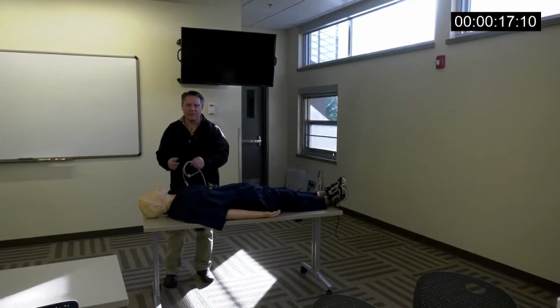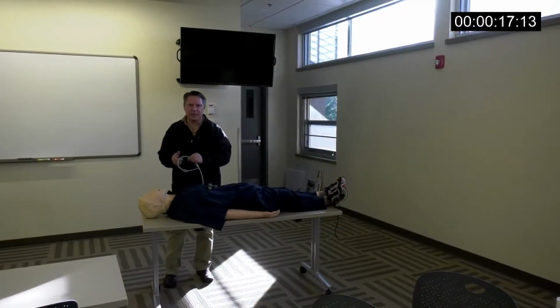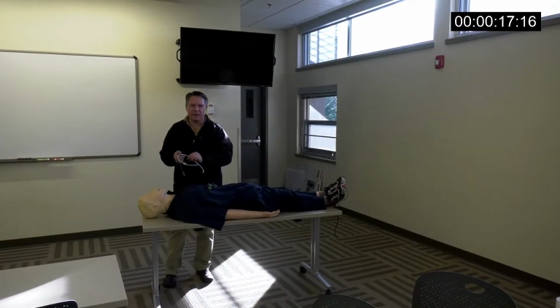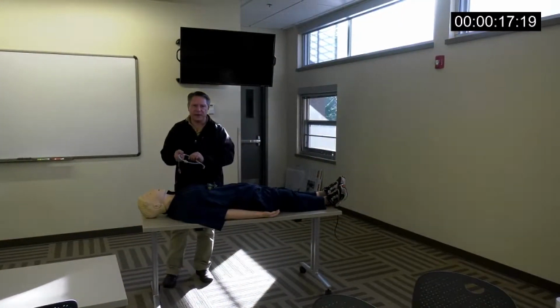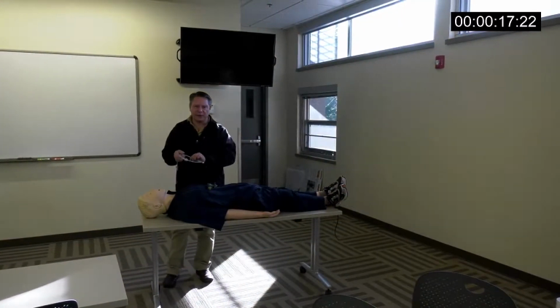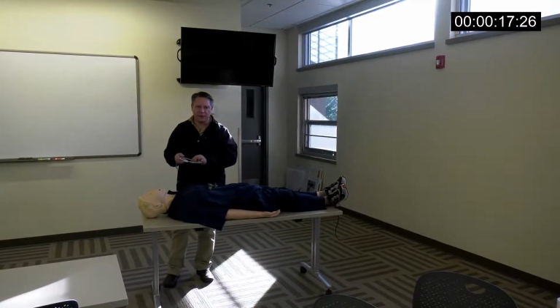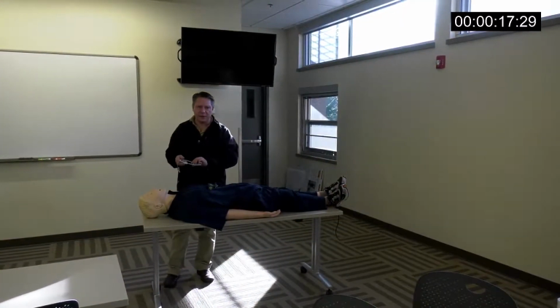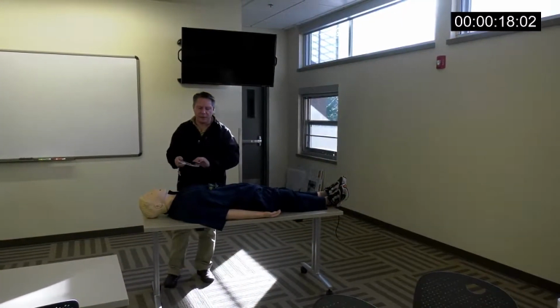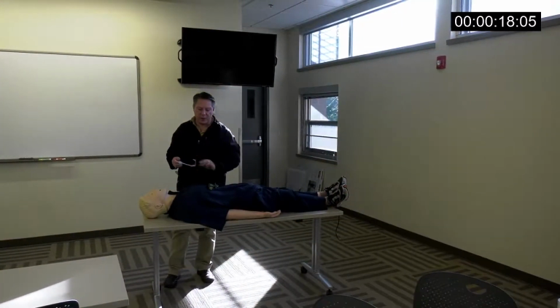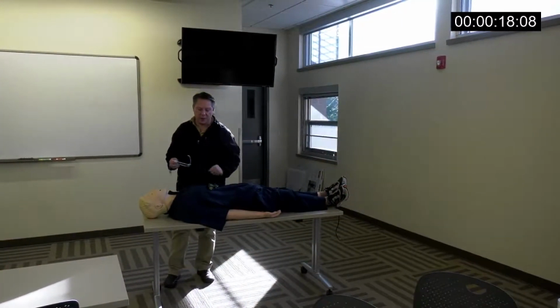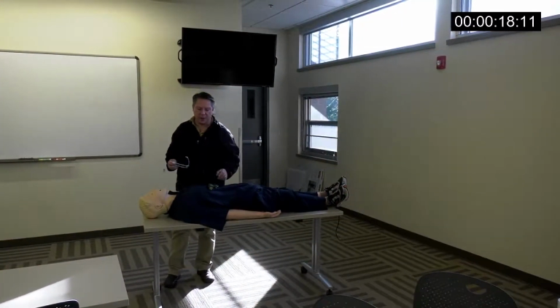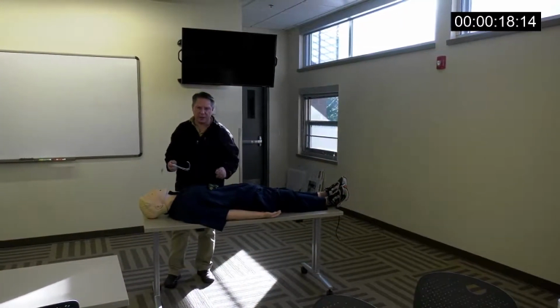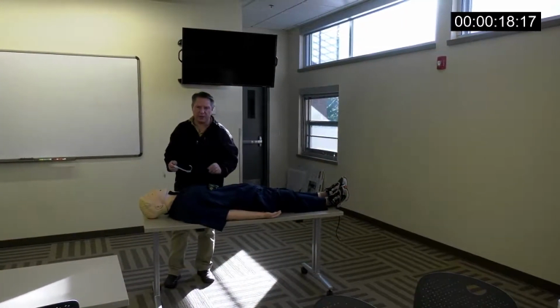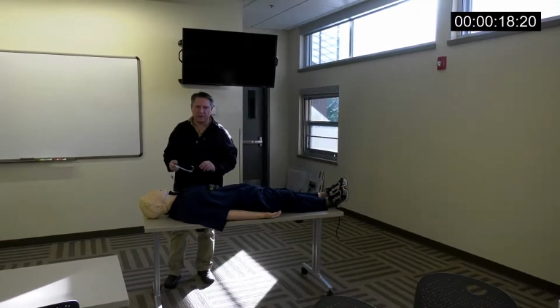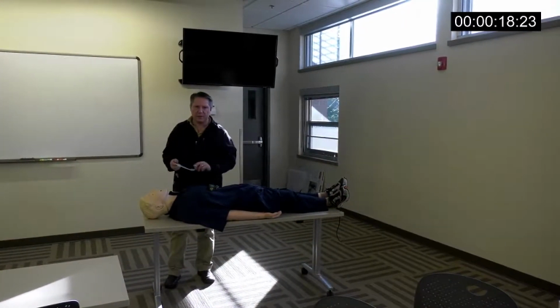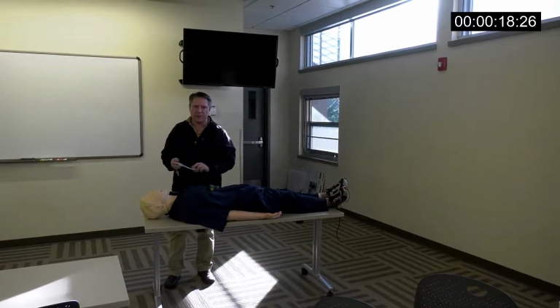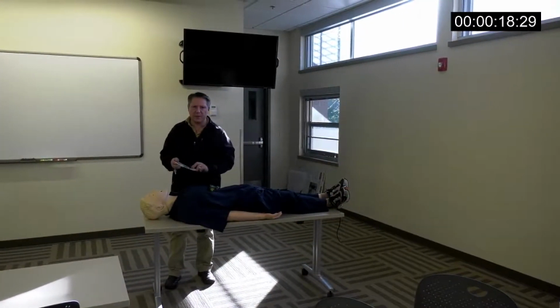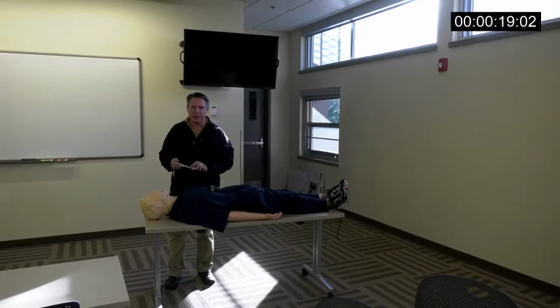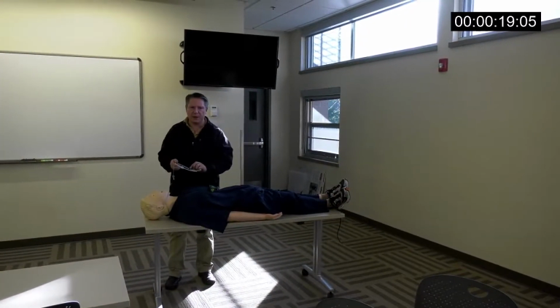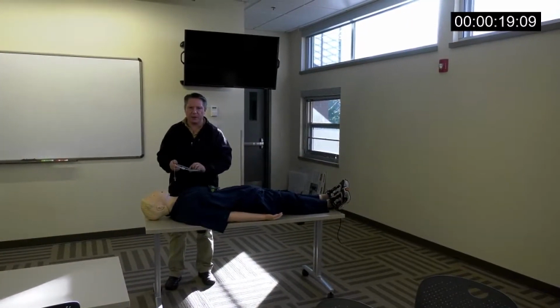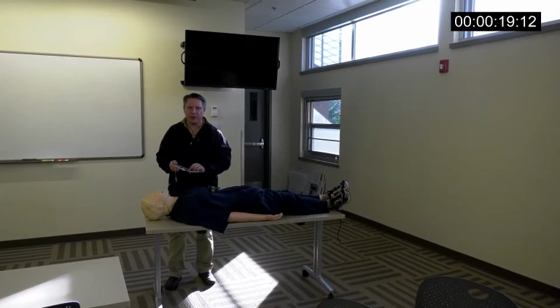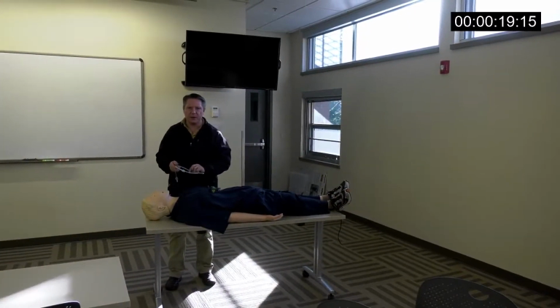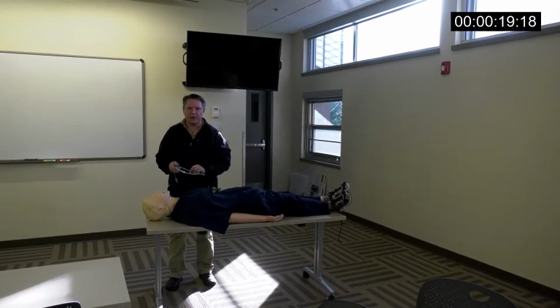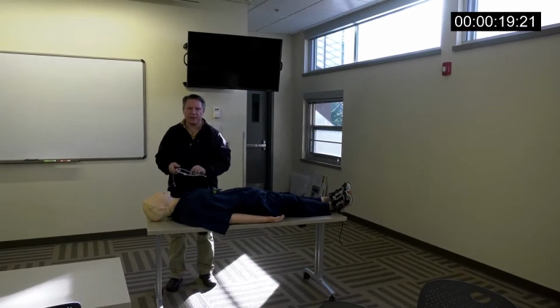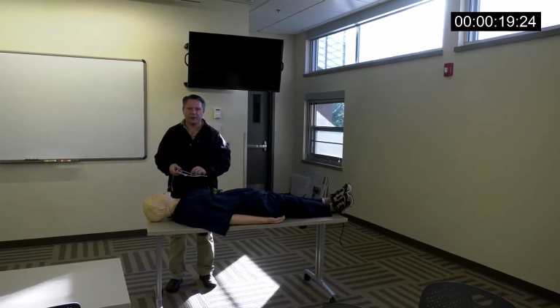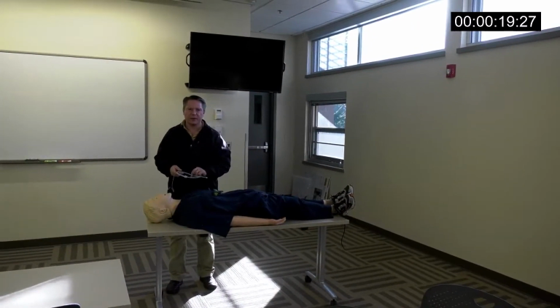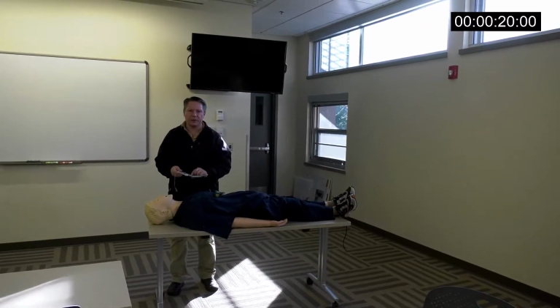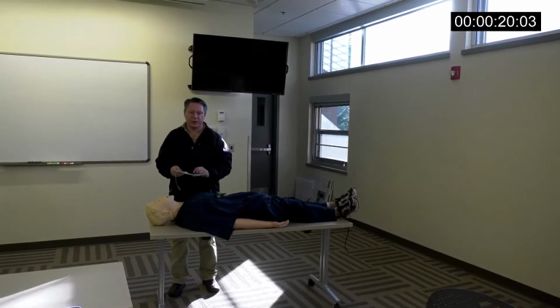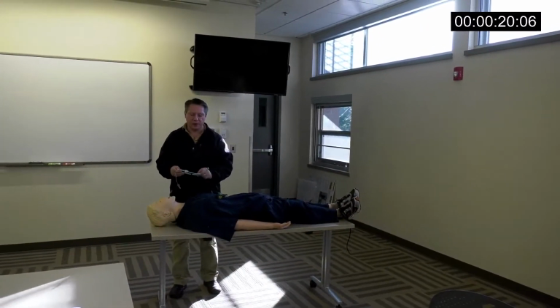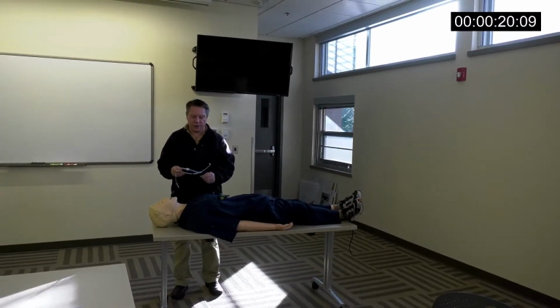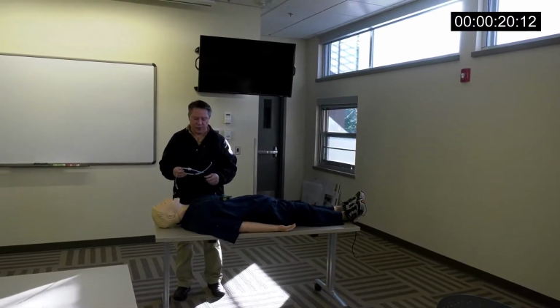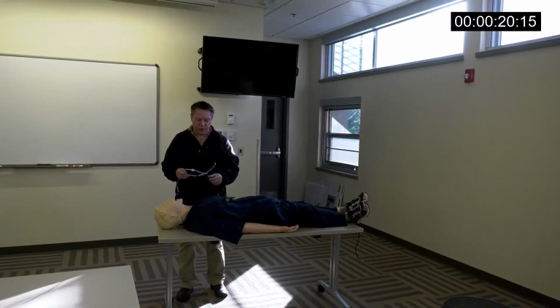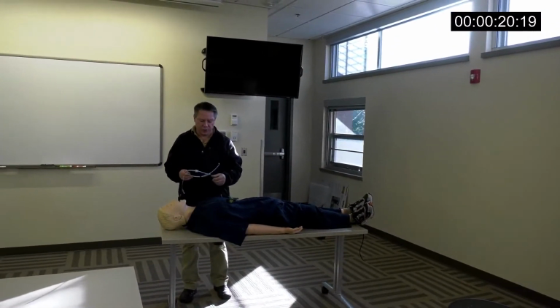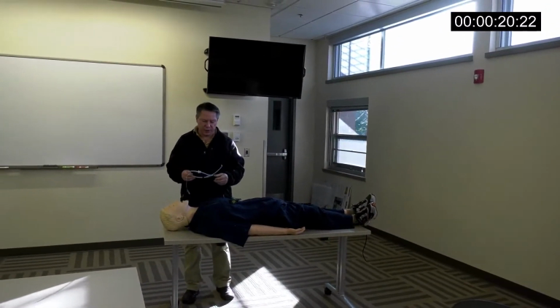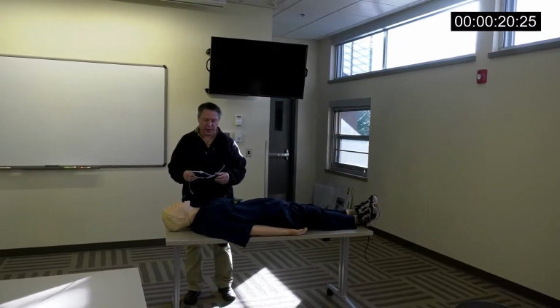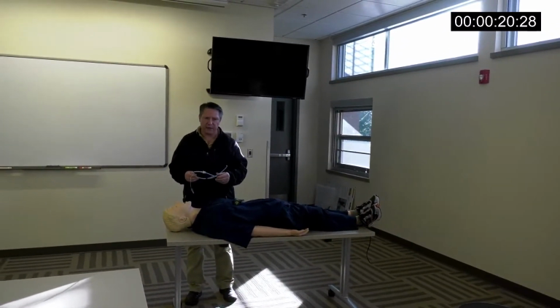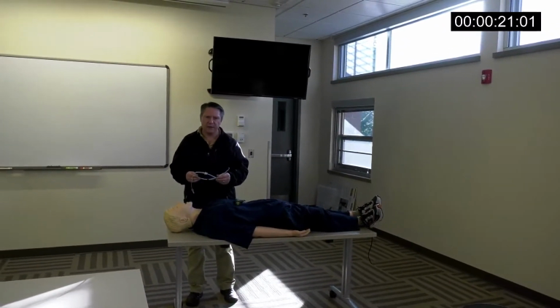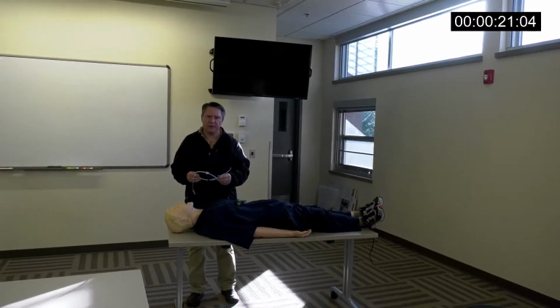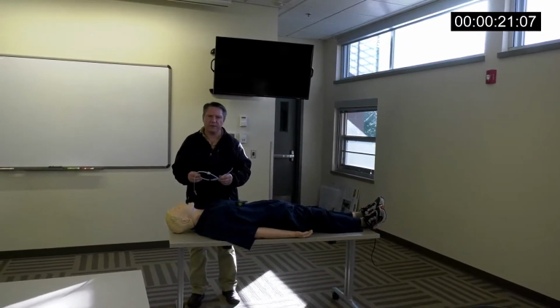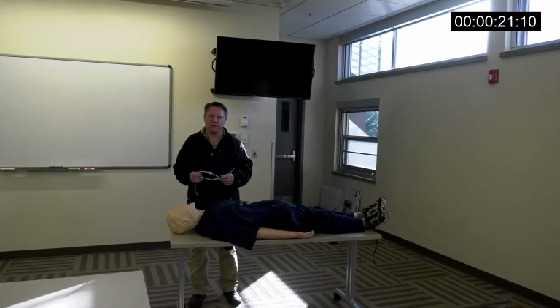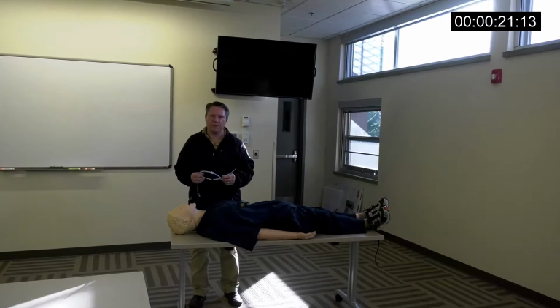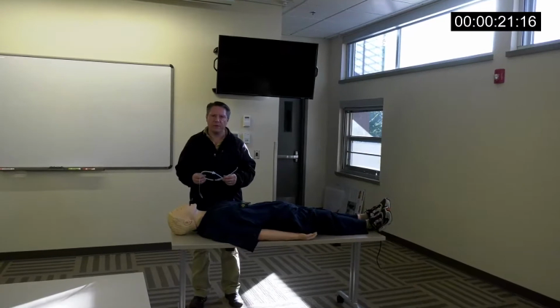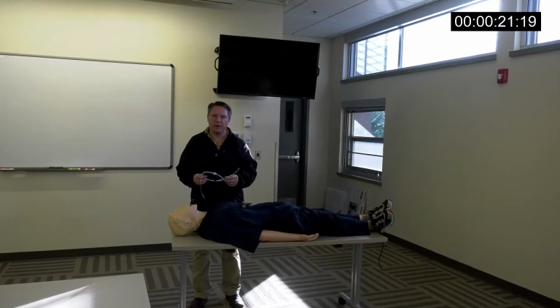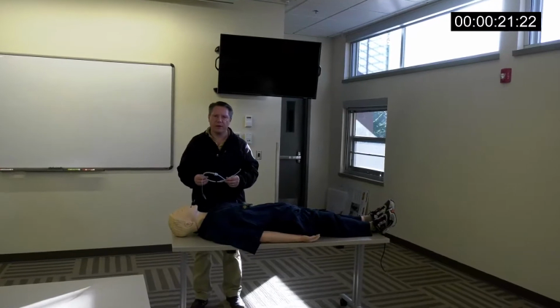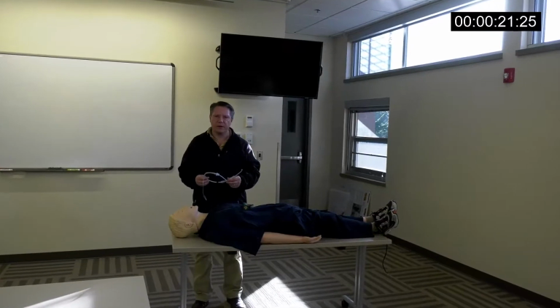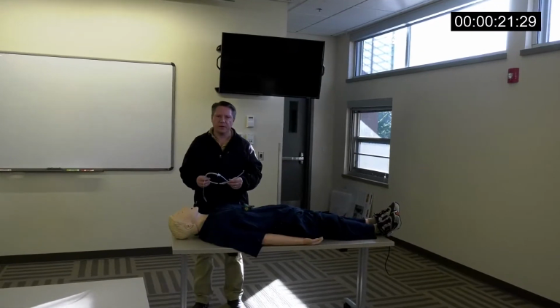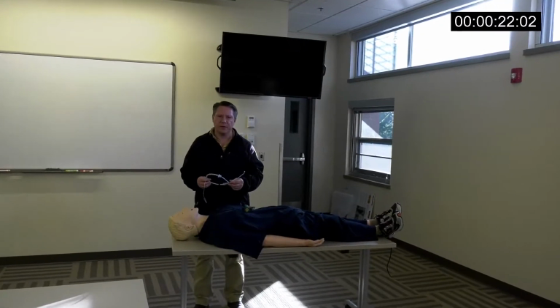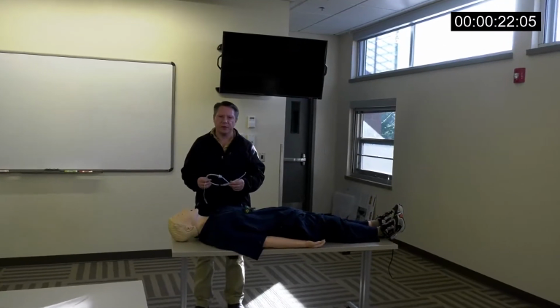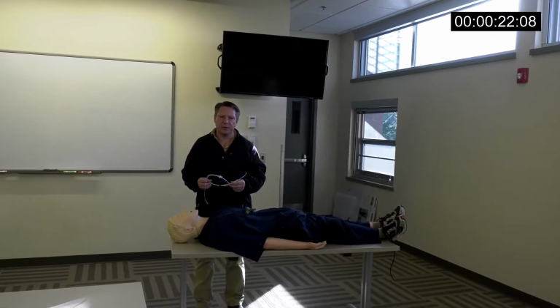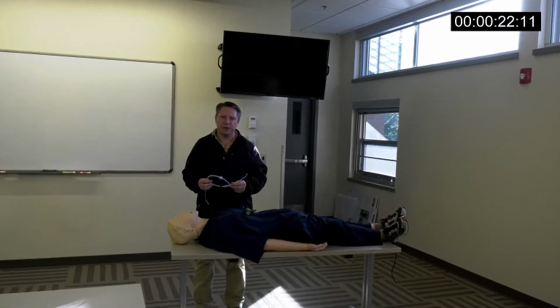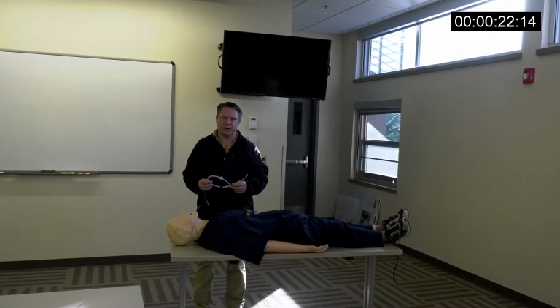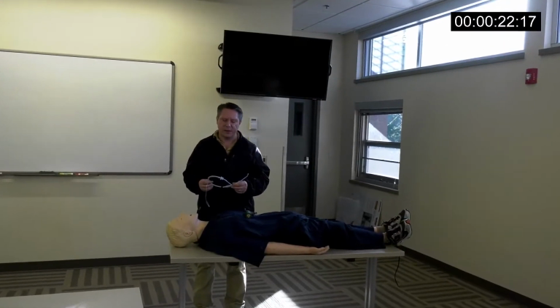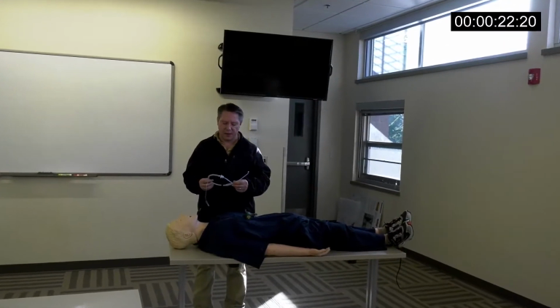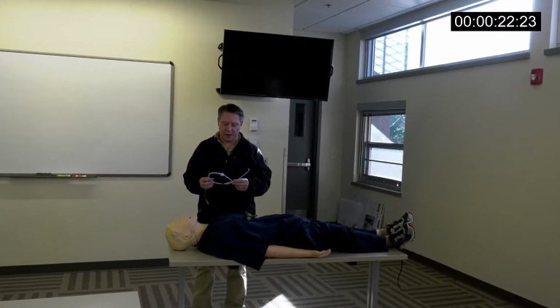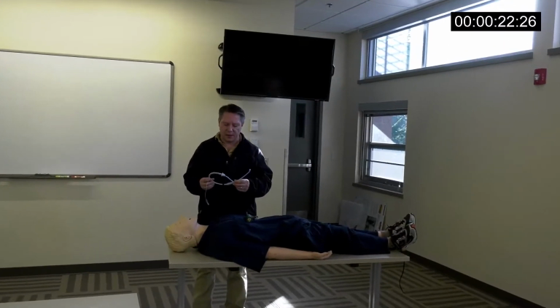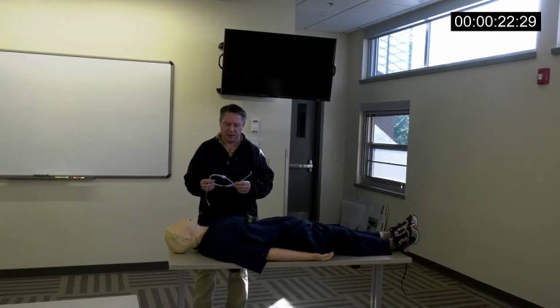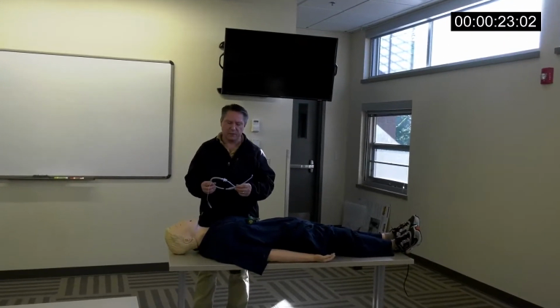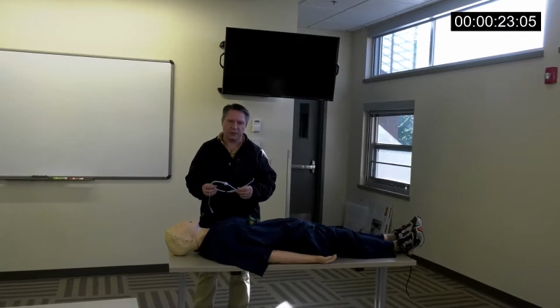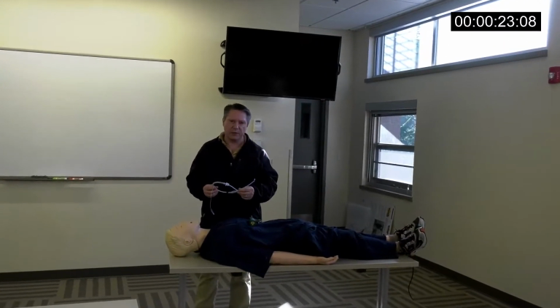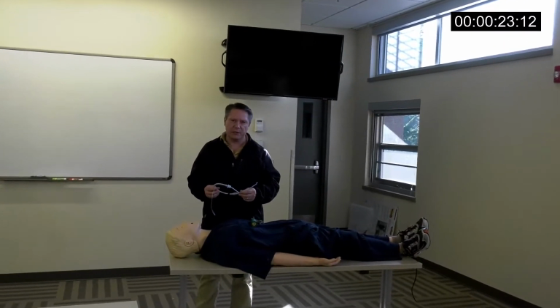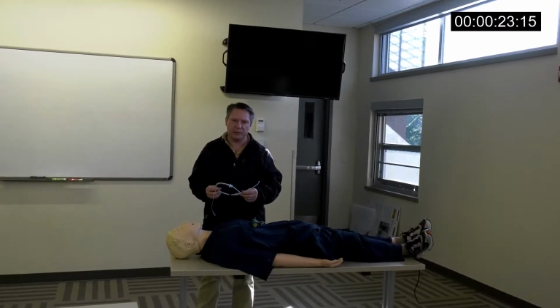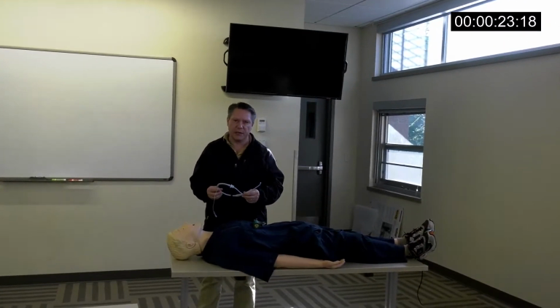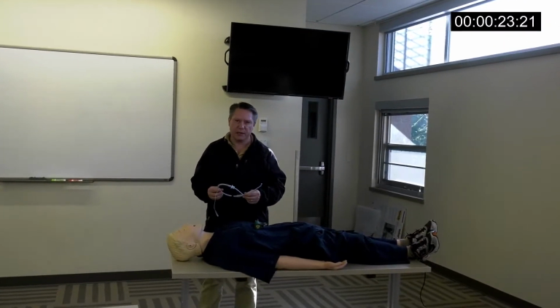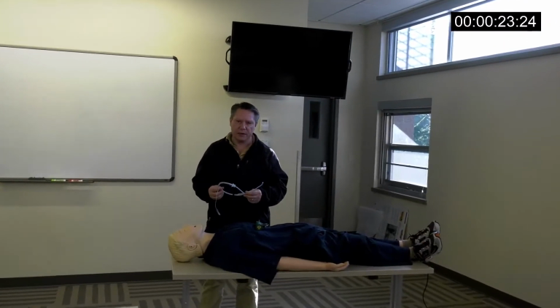Hi, I'm Dana. I'm one of the paramedics at Redmond Medic One, and I'd like to show you a new technique for intubation that is pretty slick.